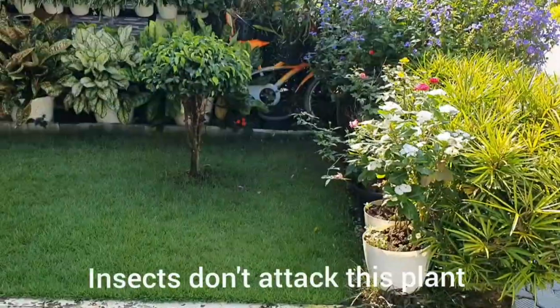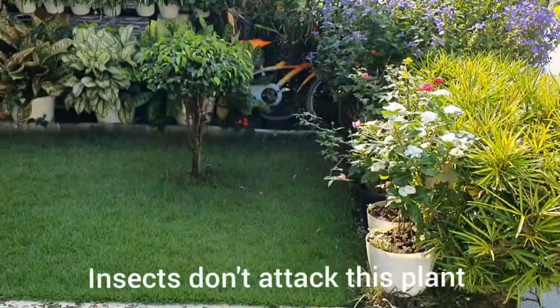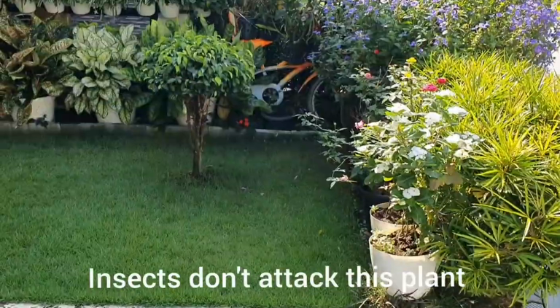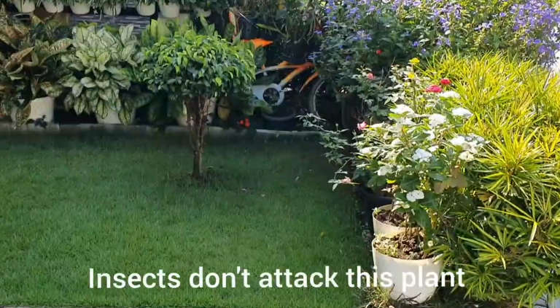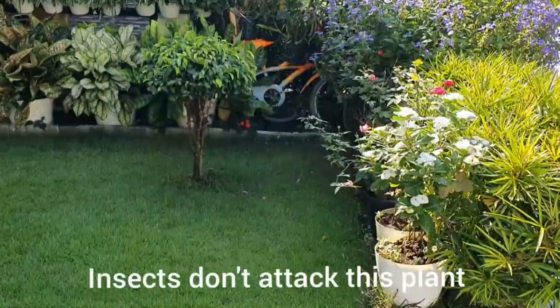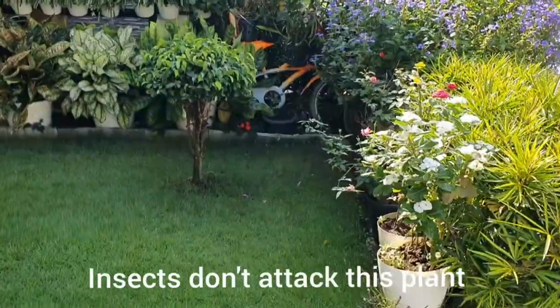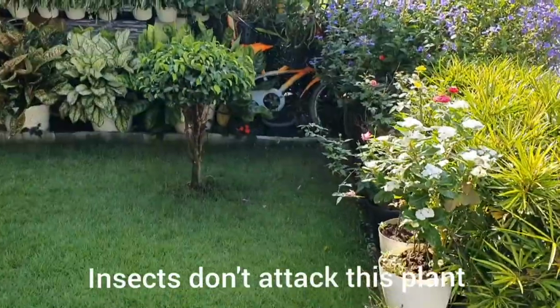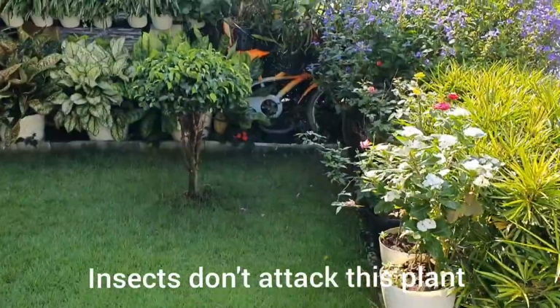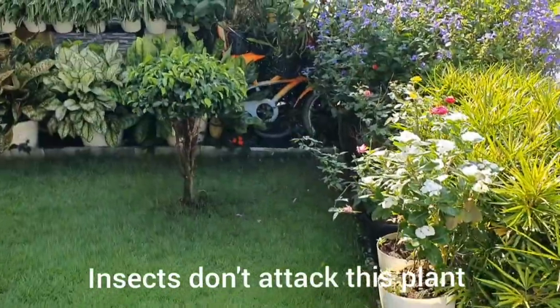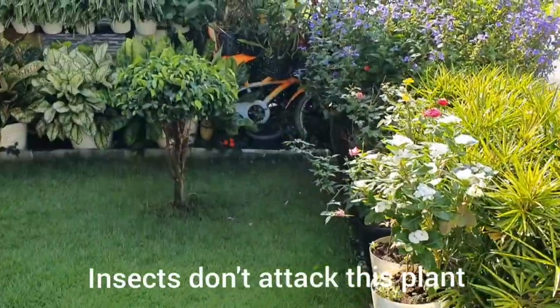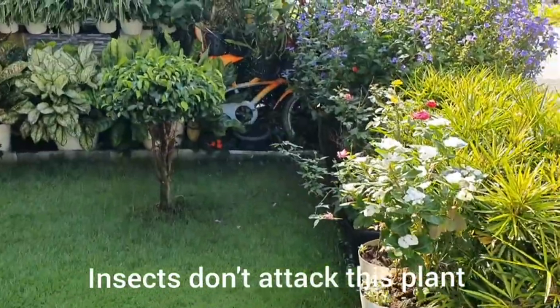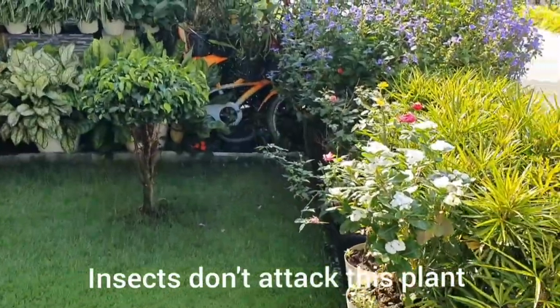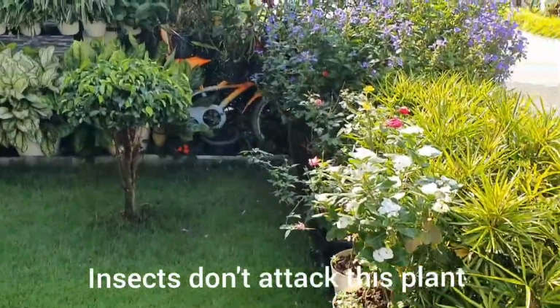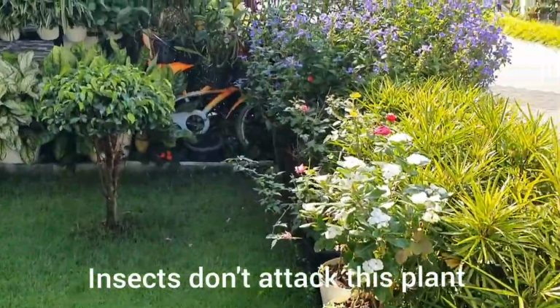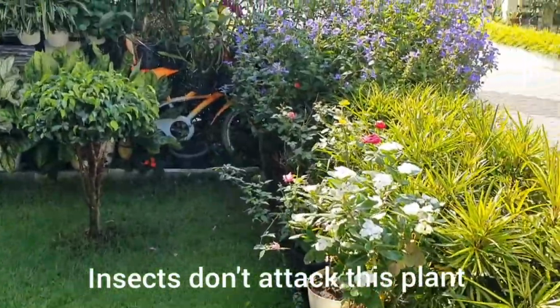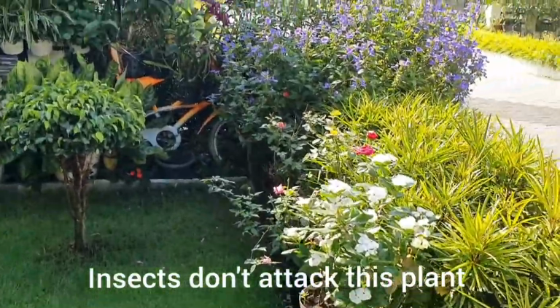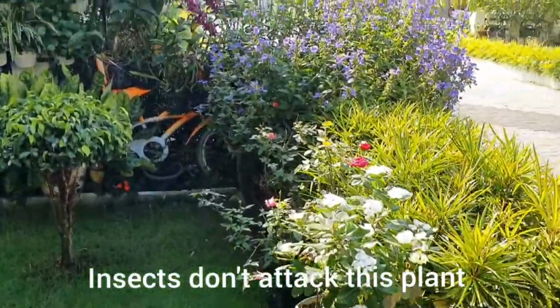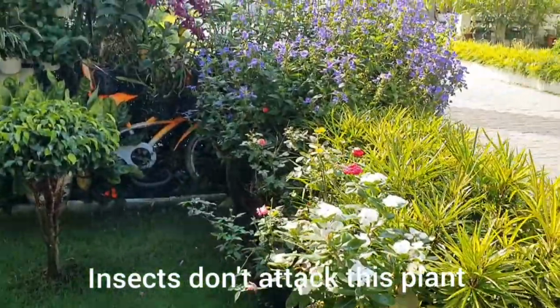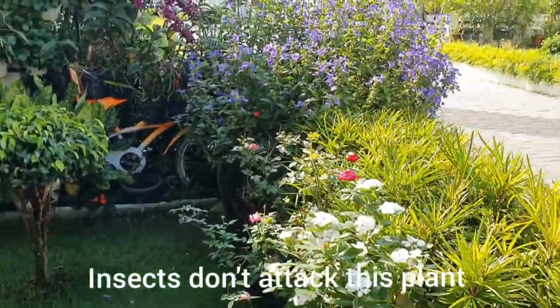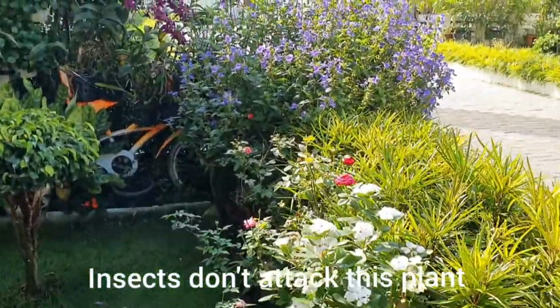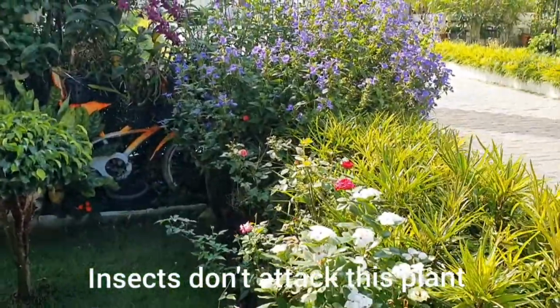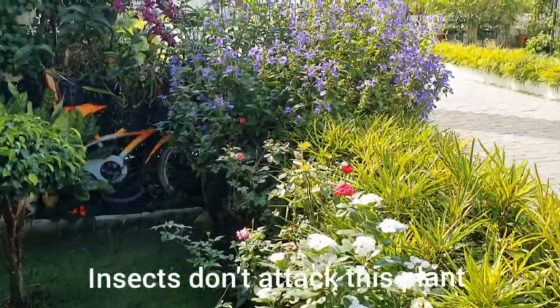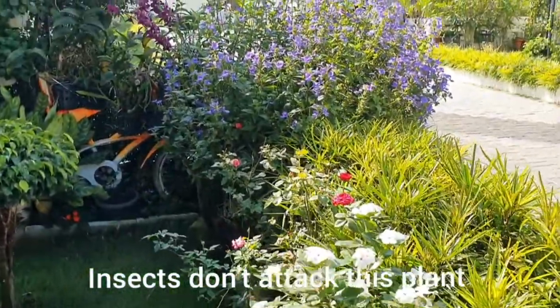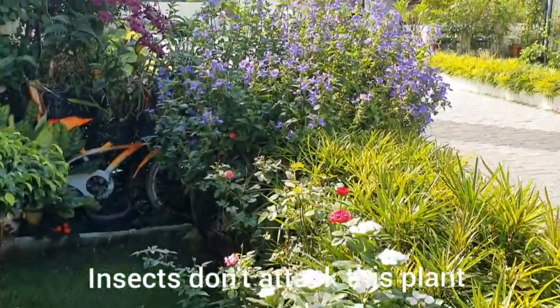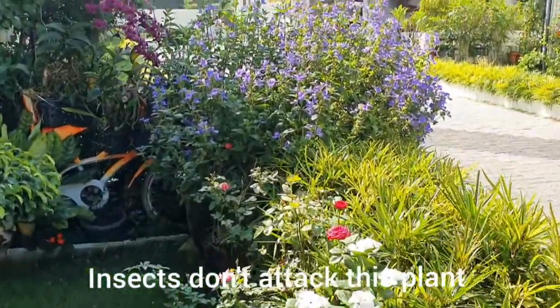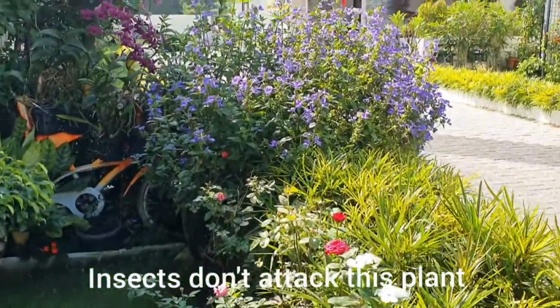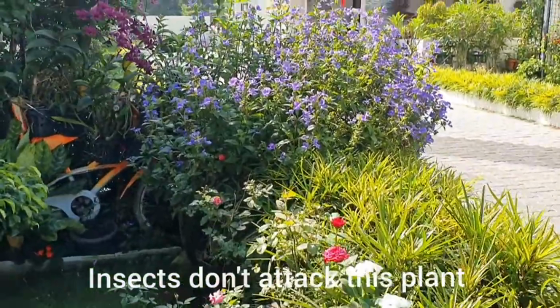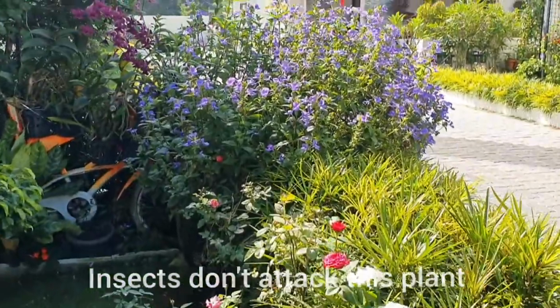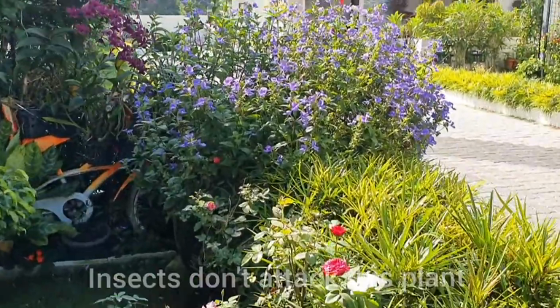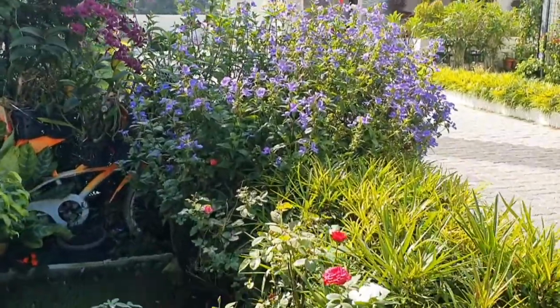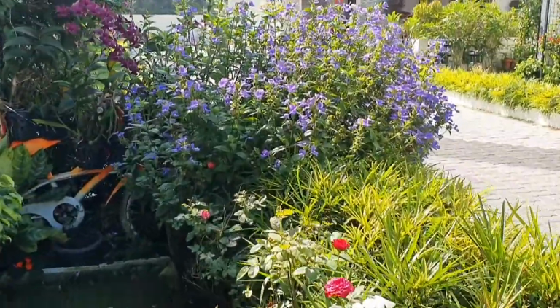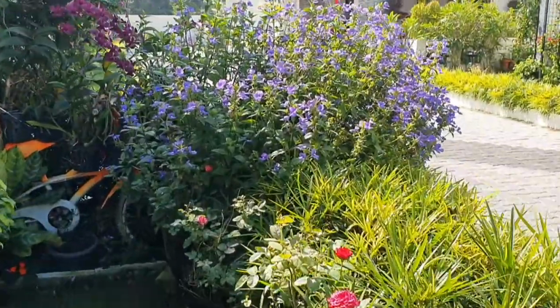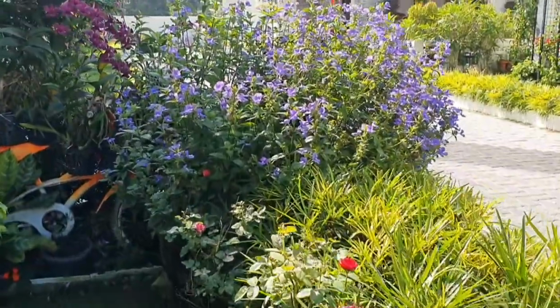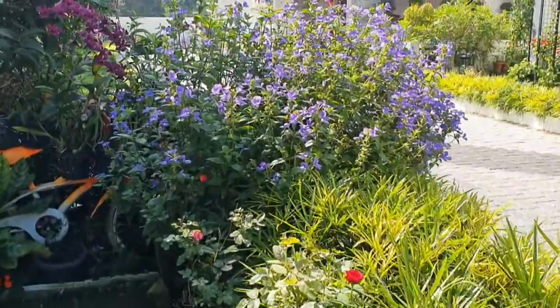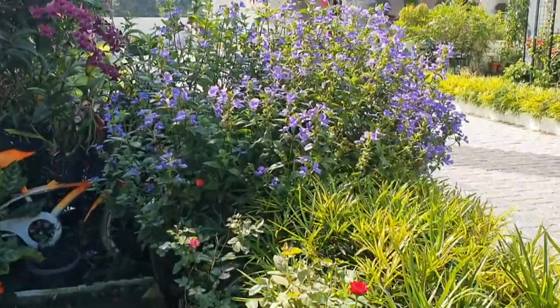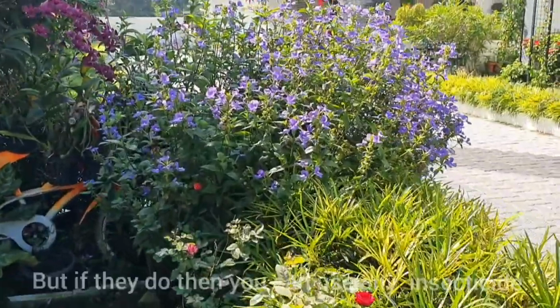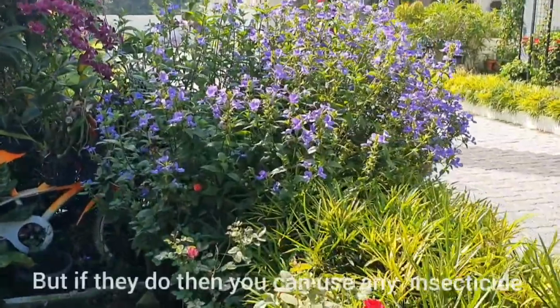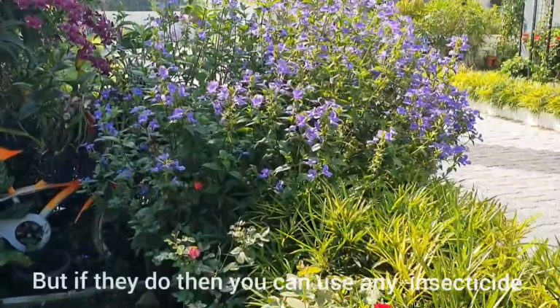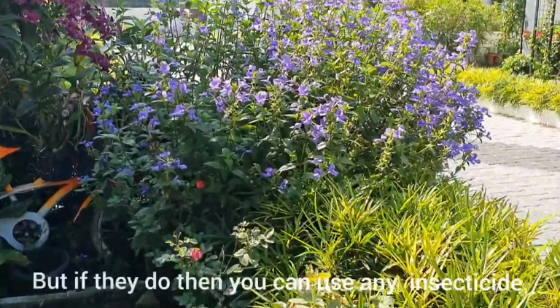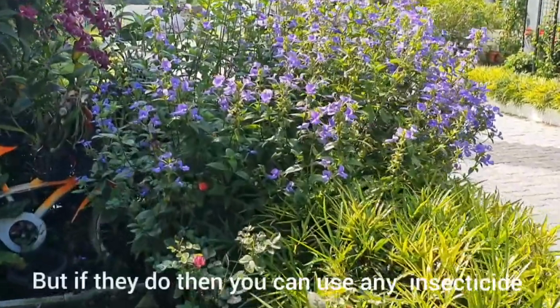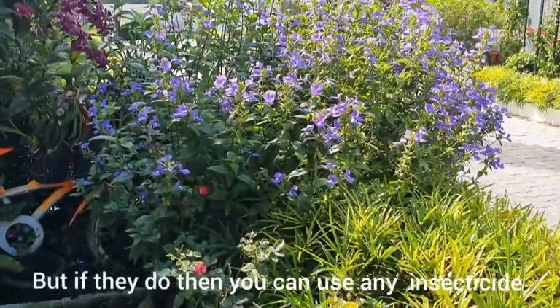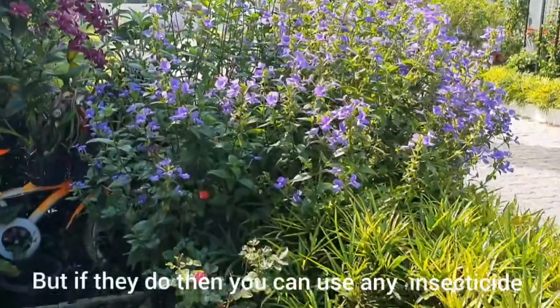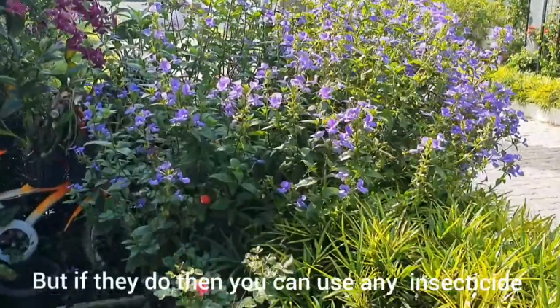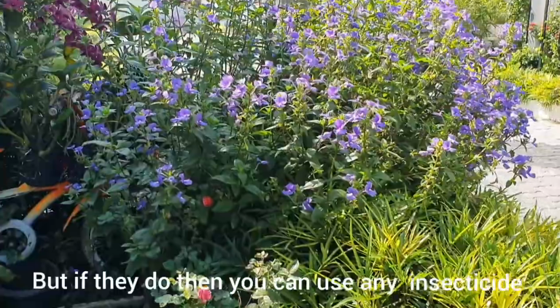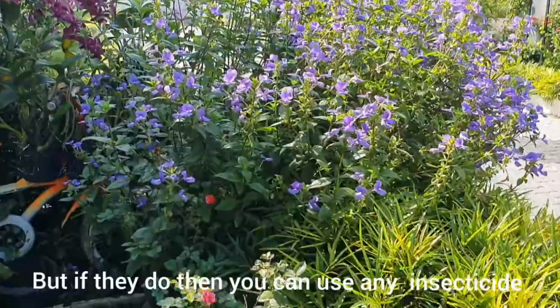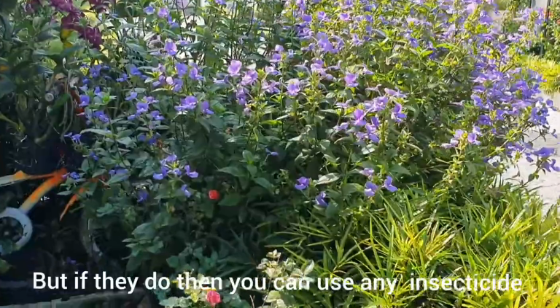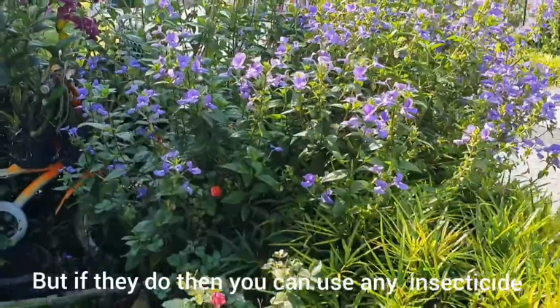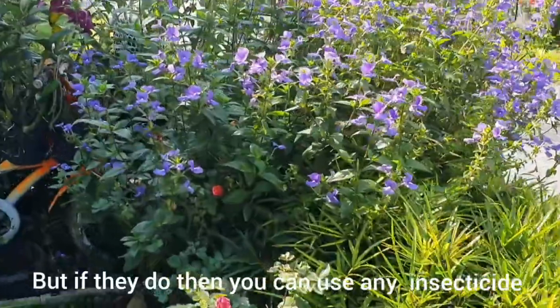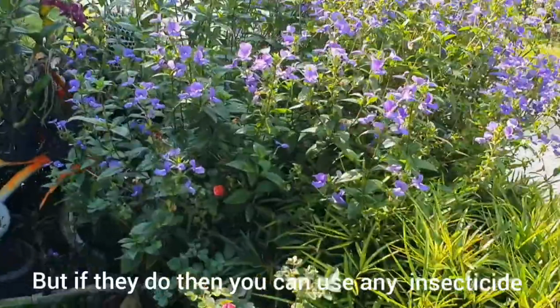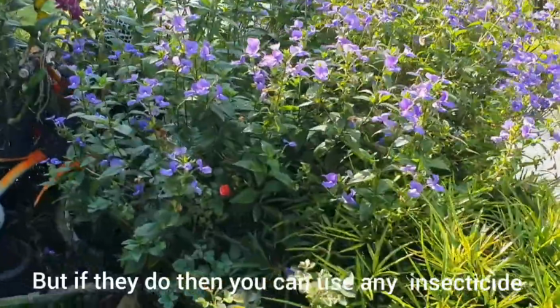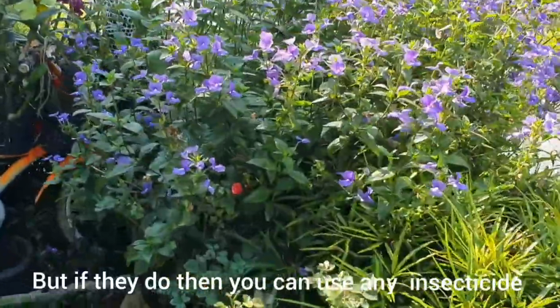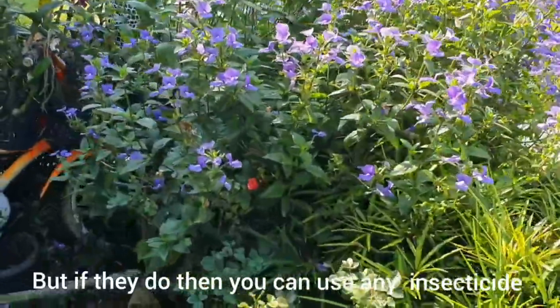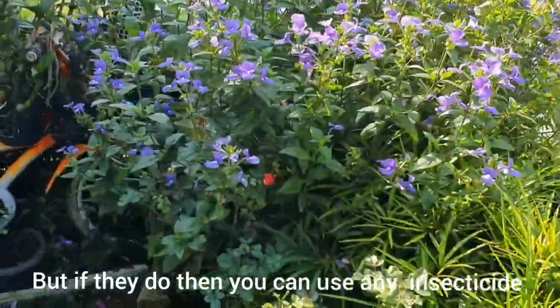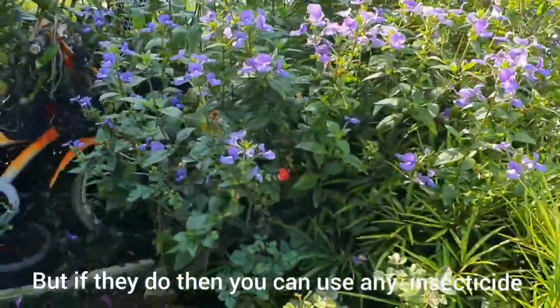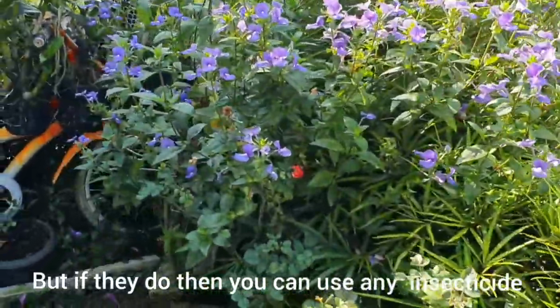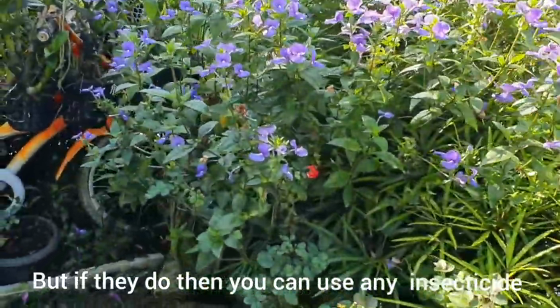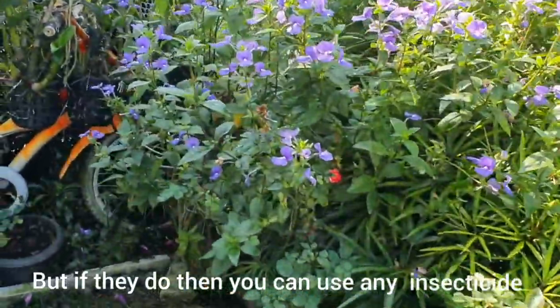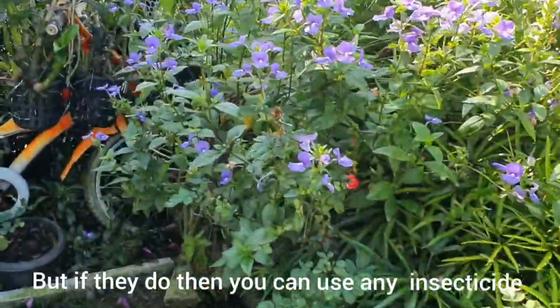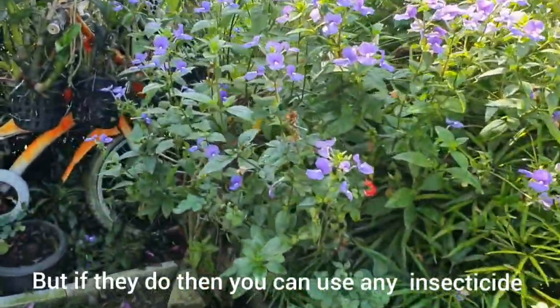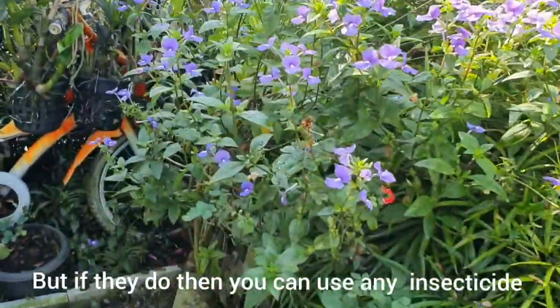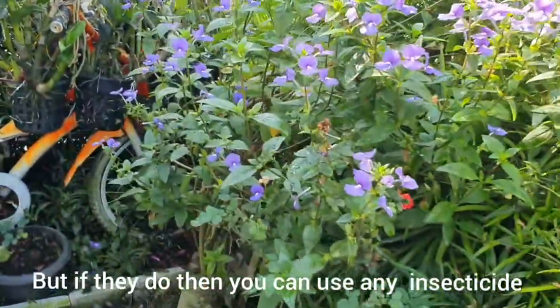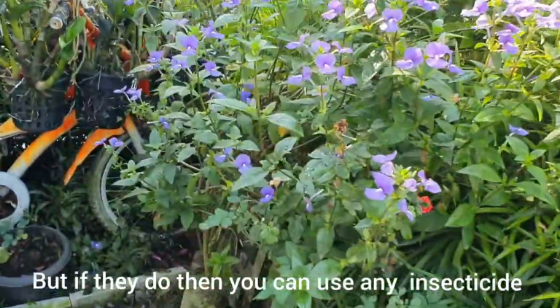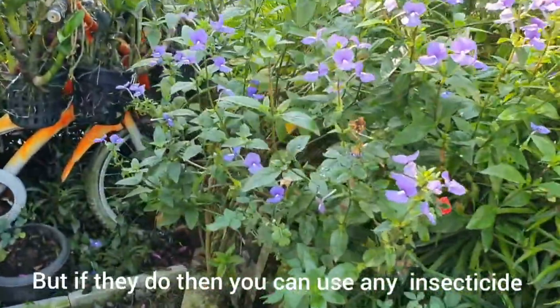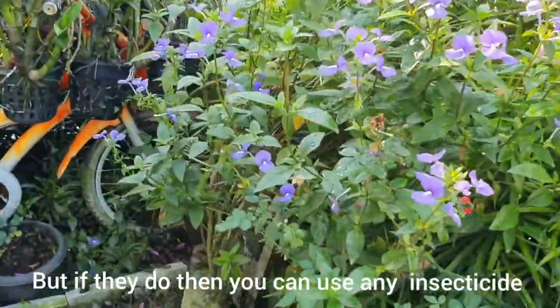Insects don't usually attack this plant, but if they do, you can use any insecticide.